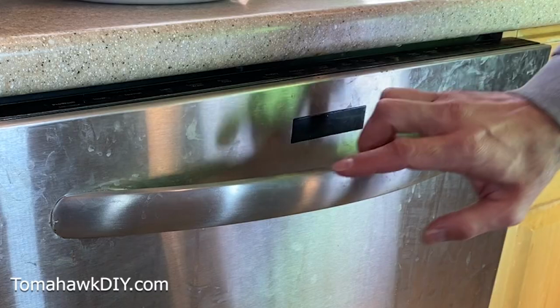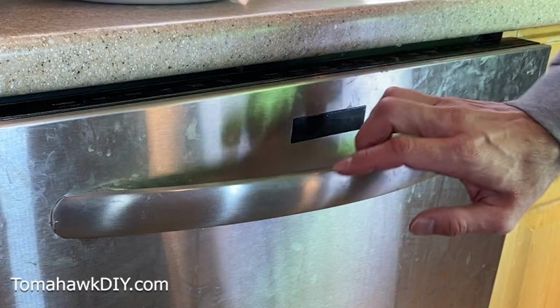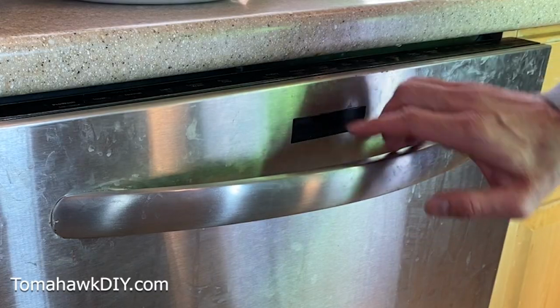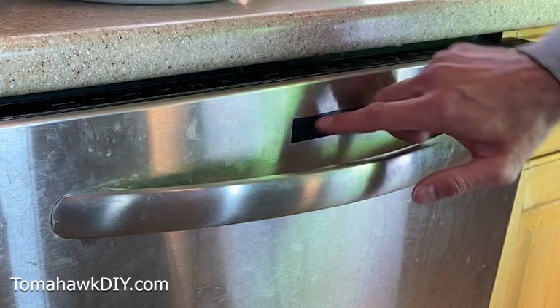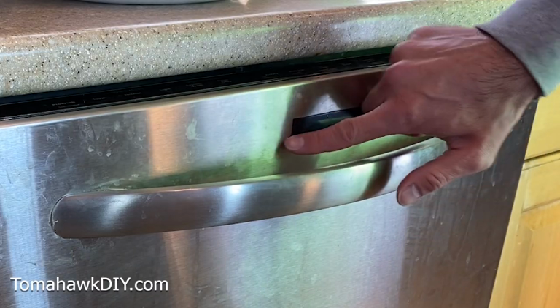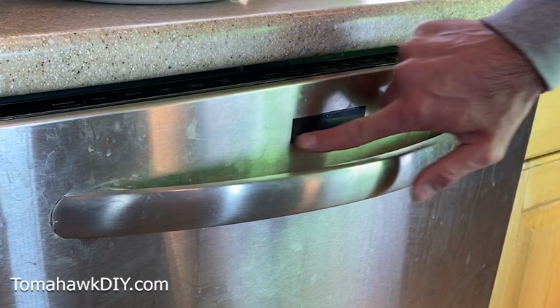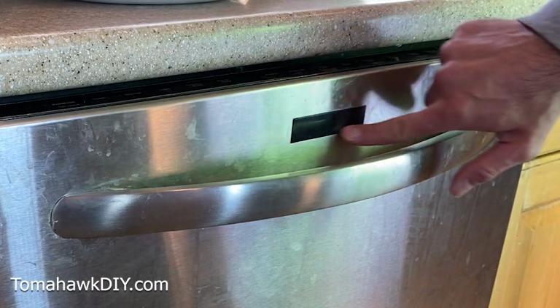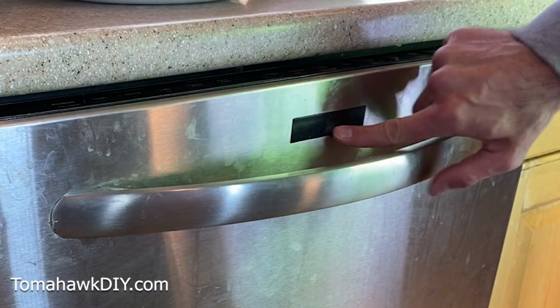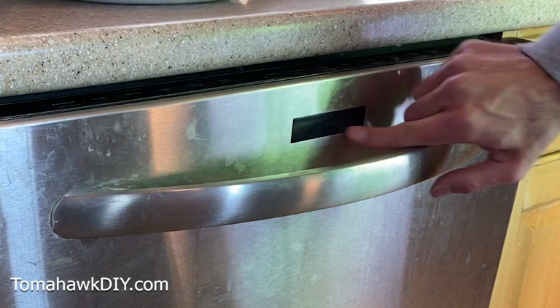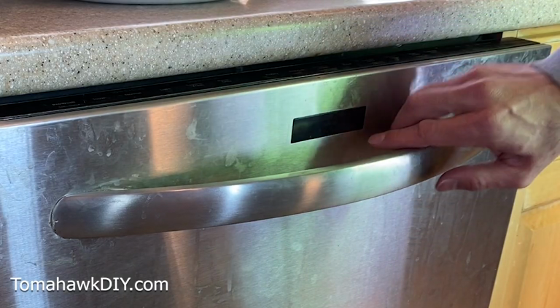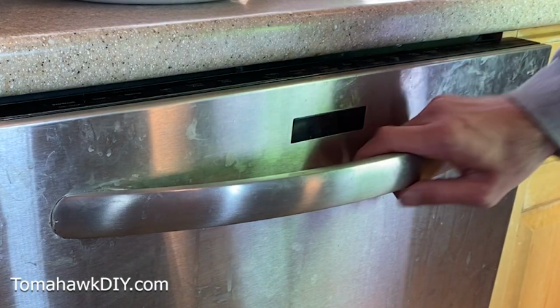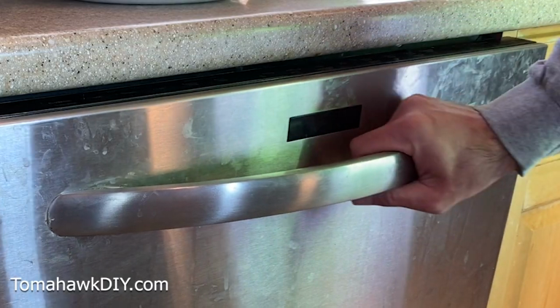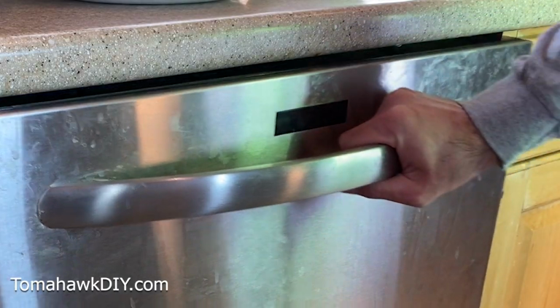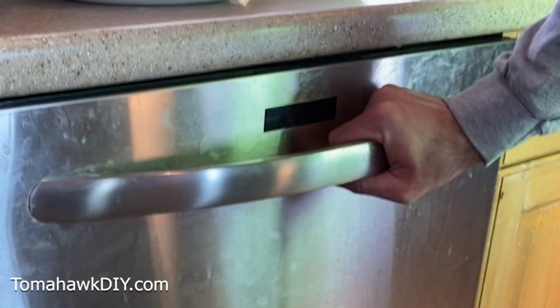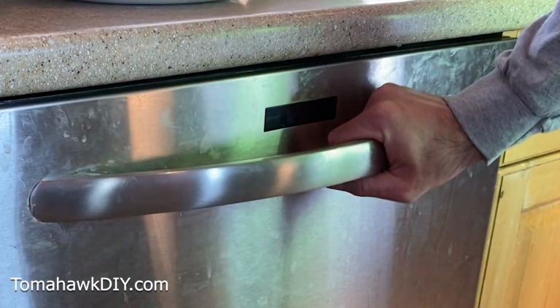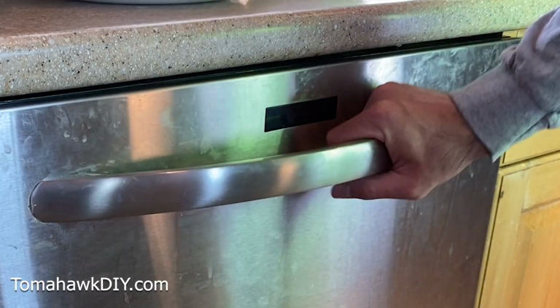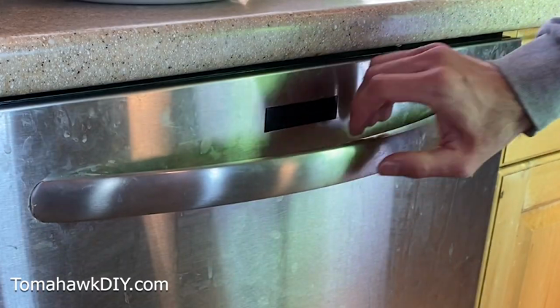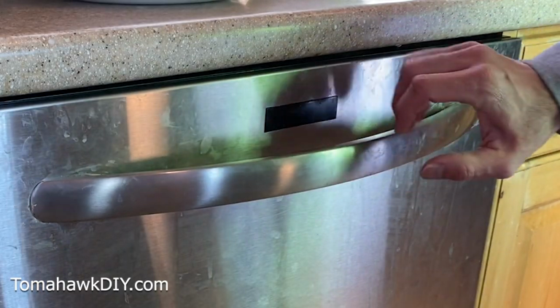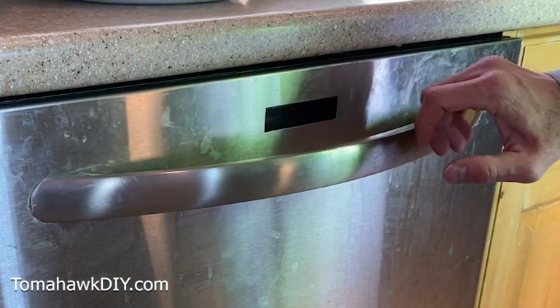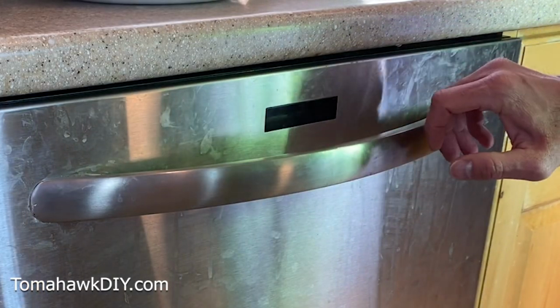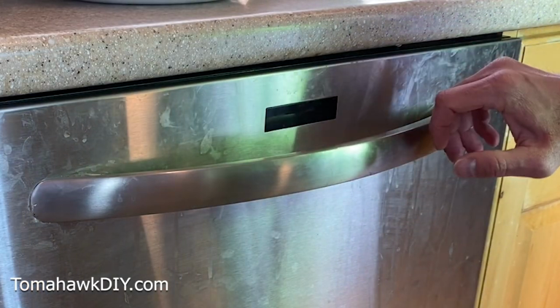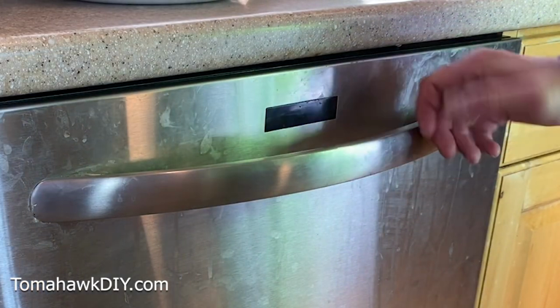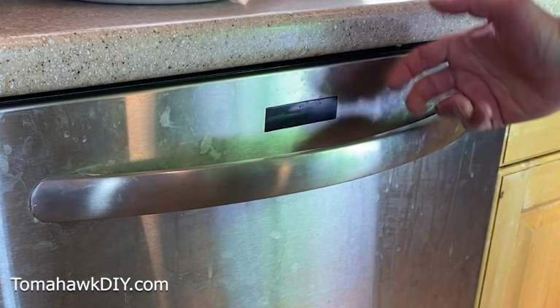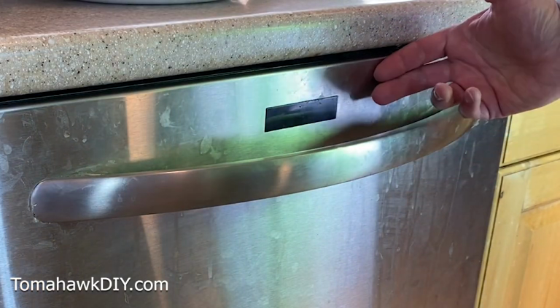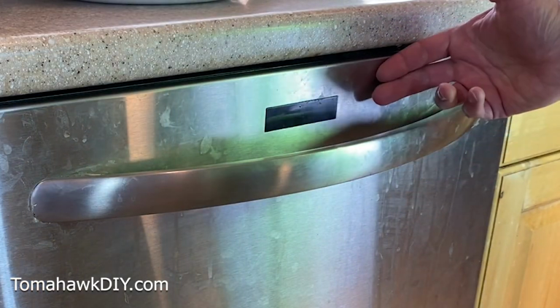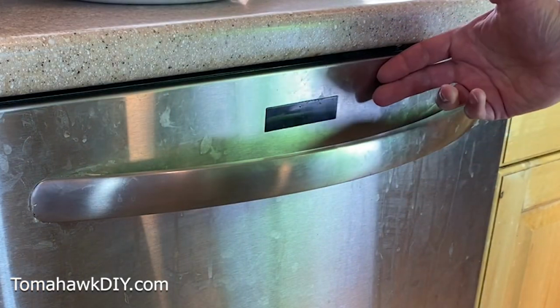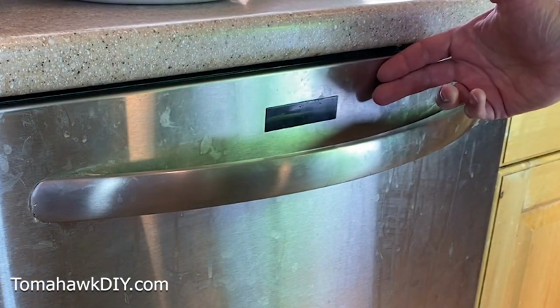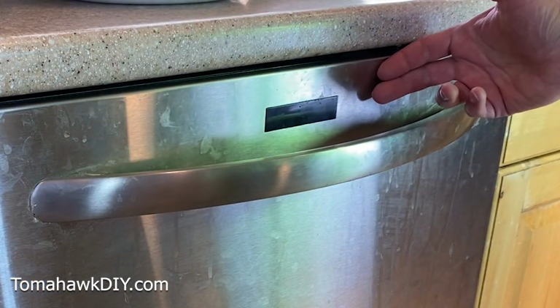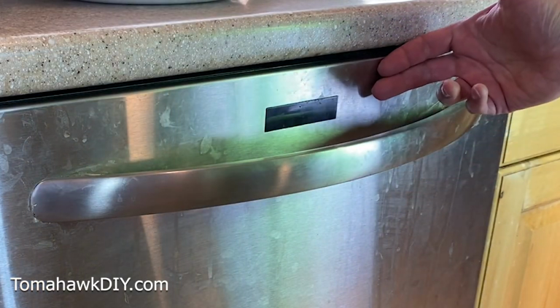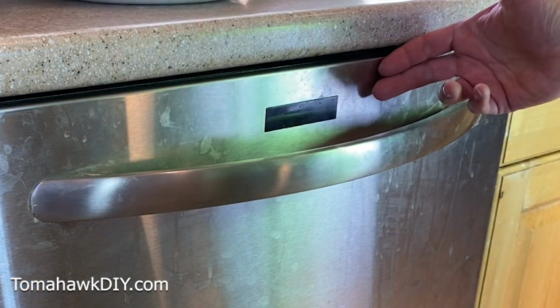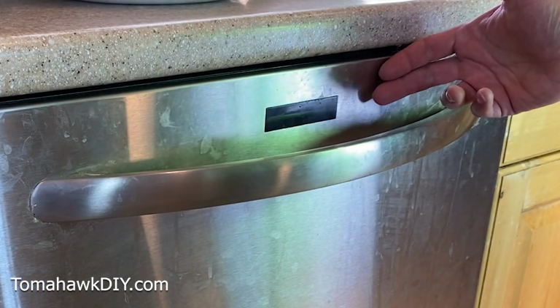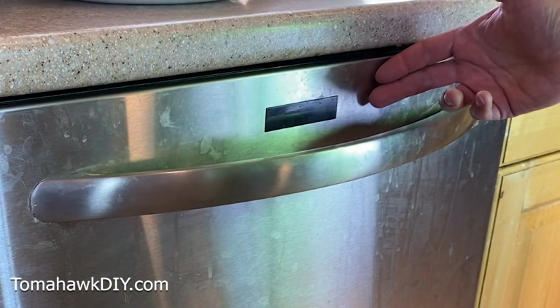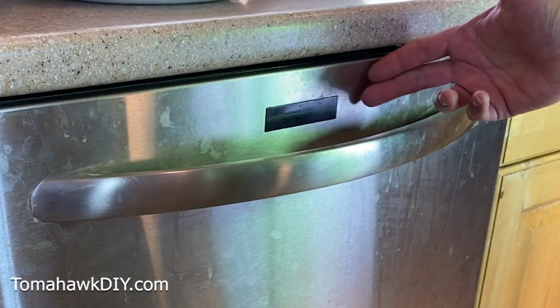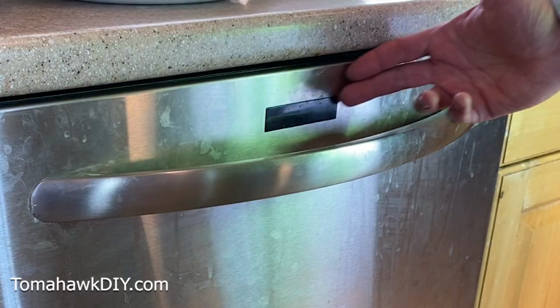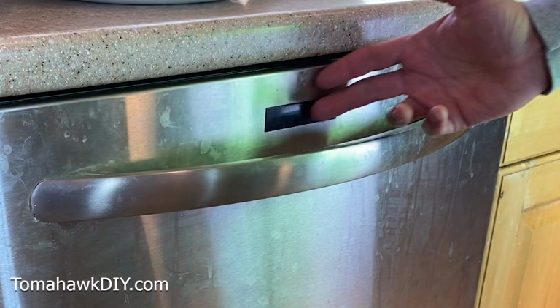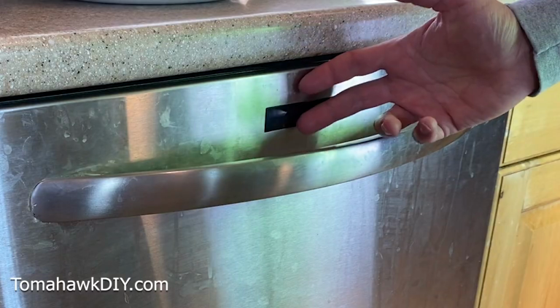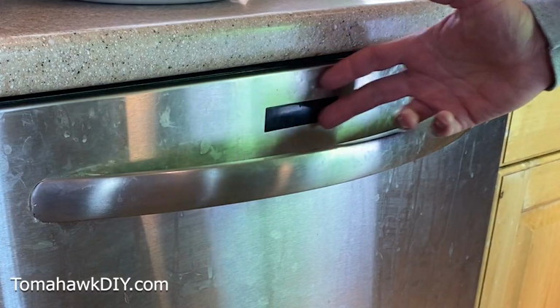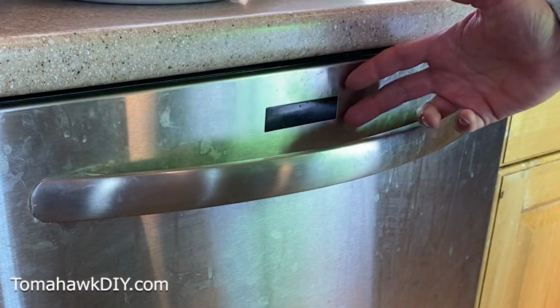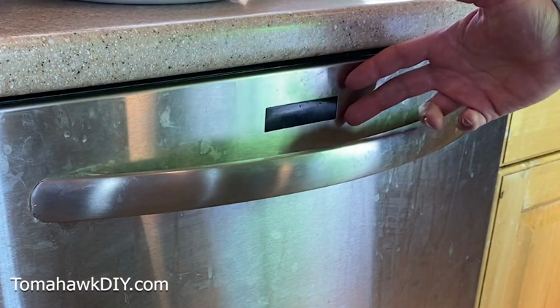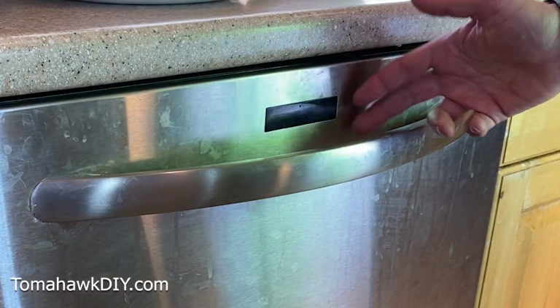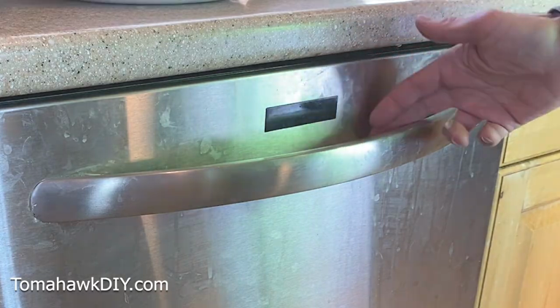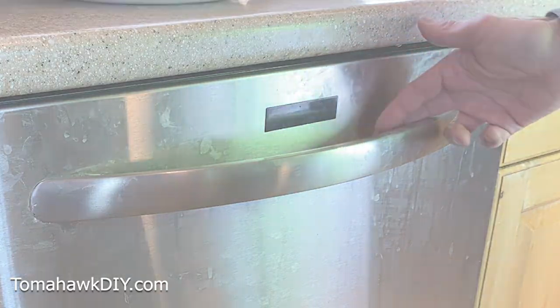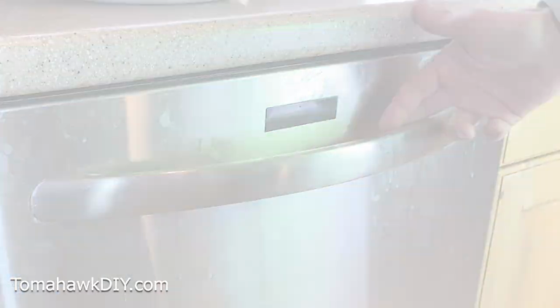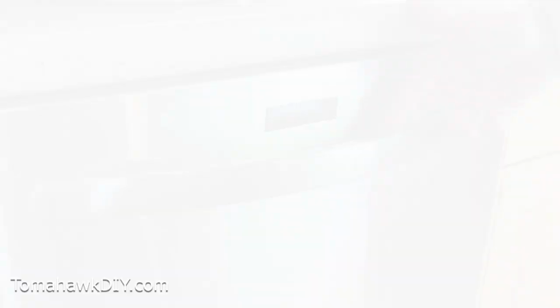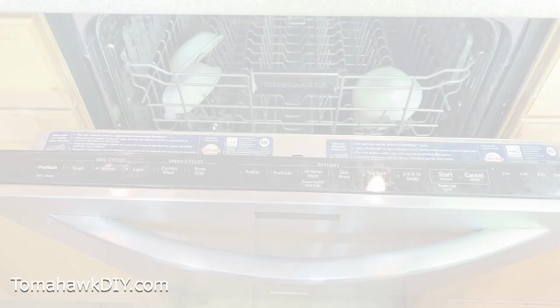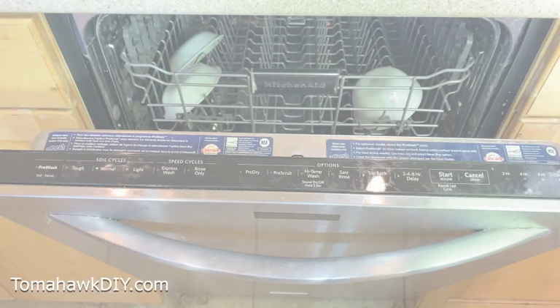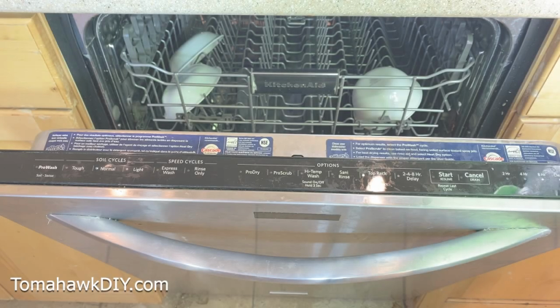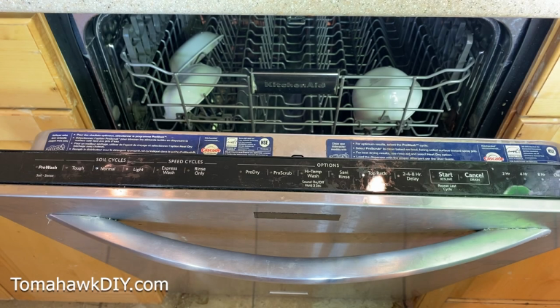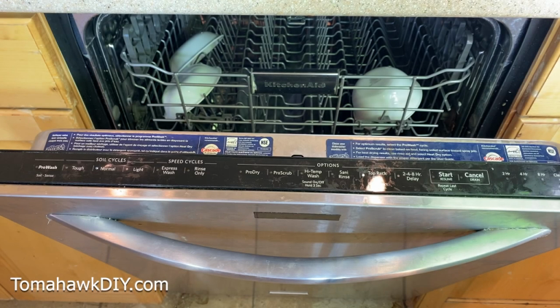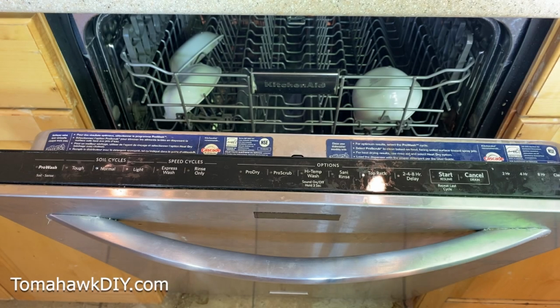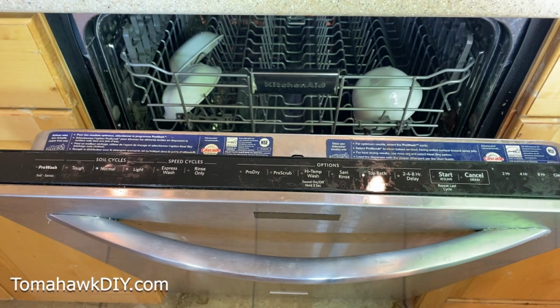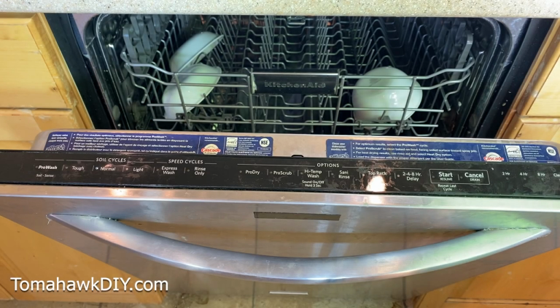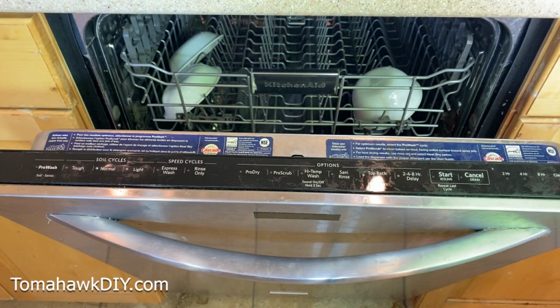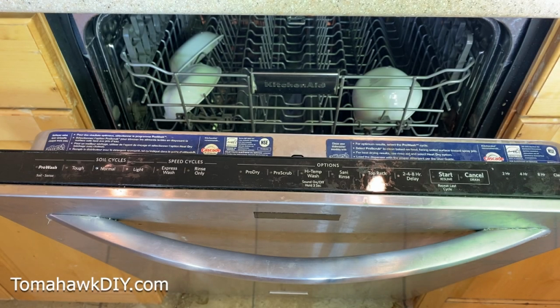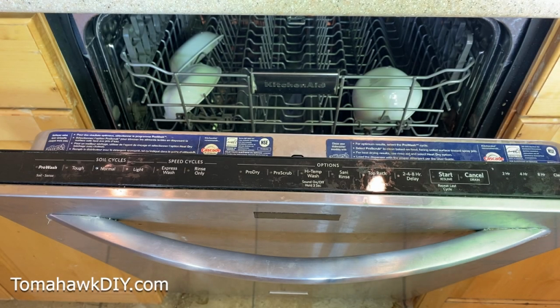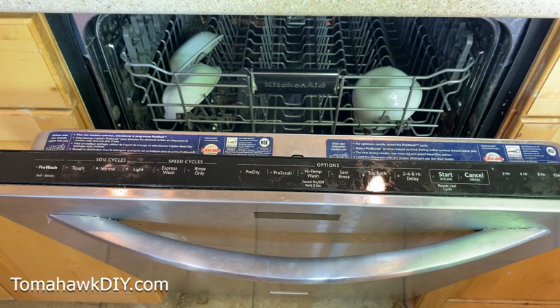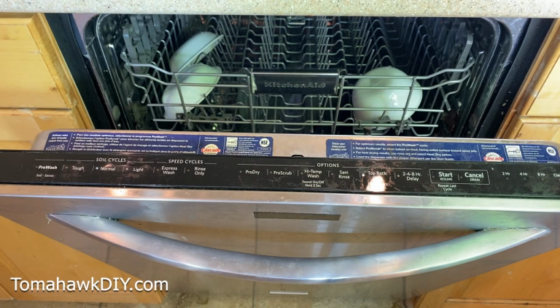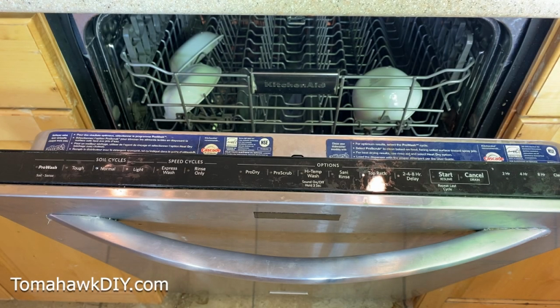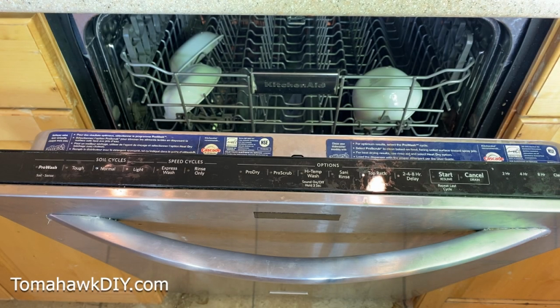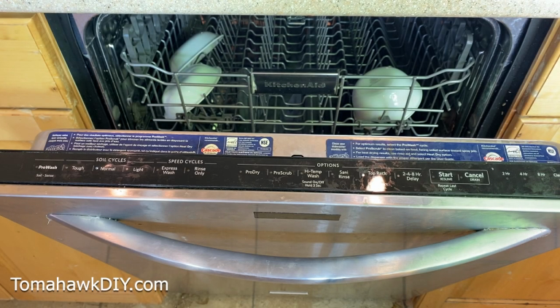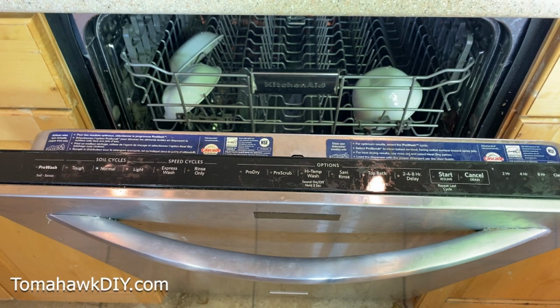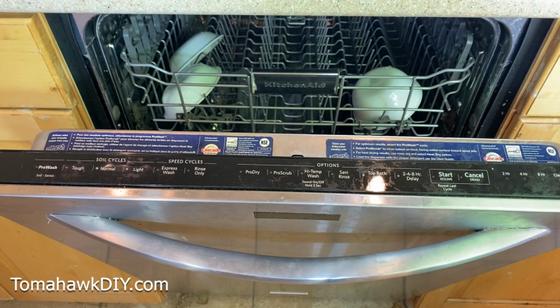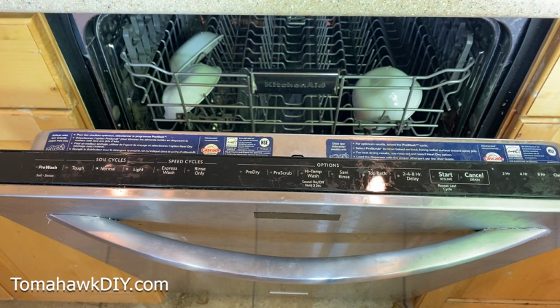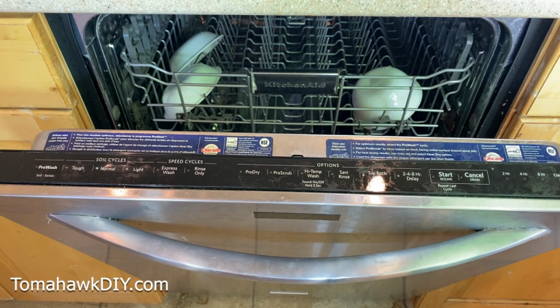In my case, the display stopped working. When I close it, it just beeps. We're going to go from easiest to hardest.